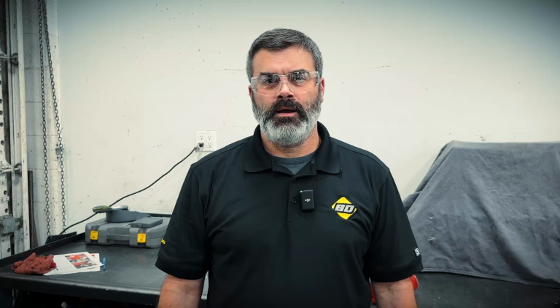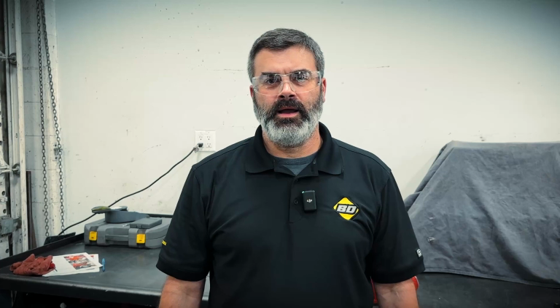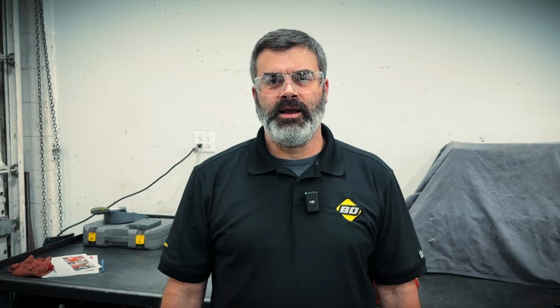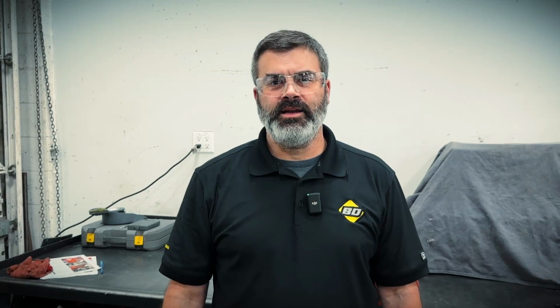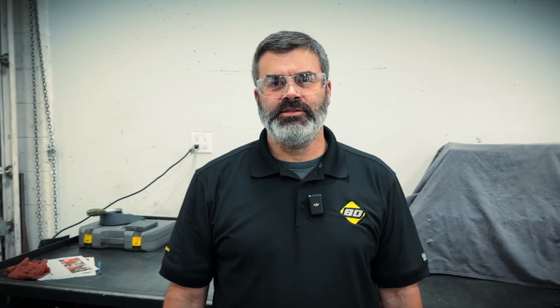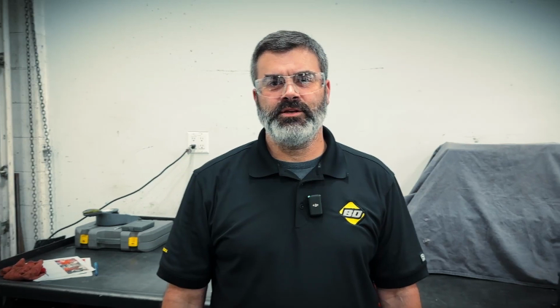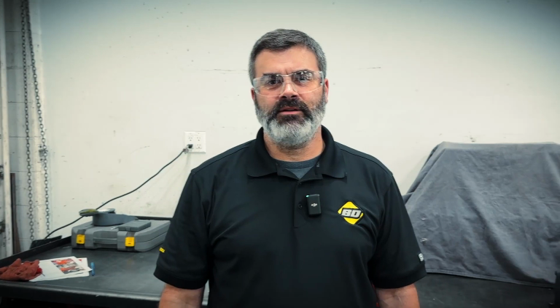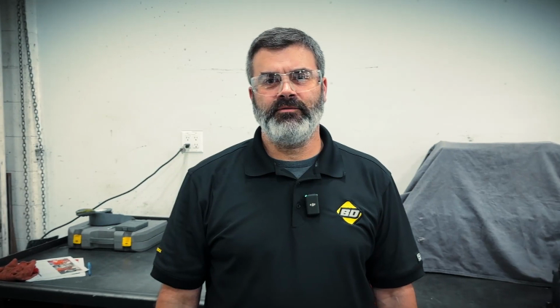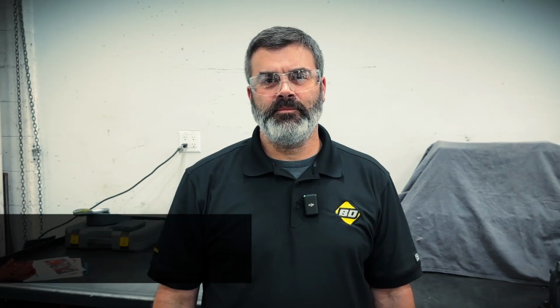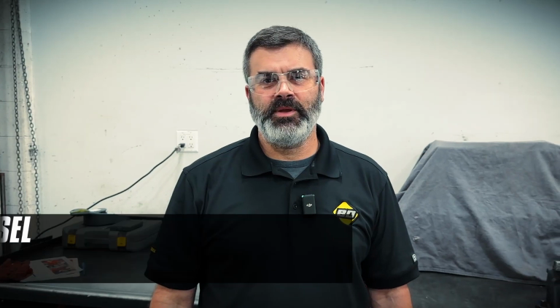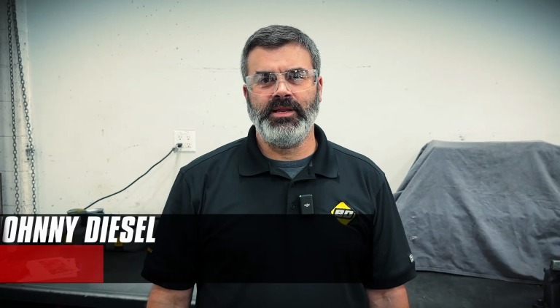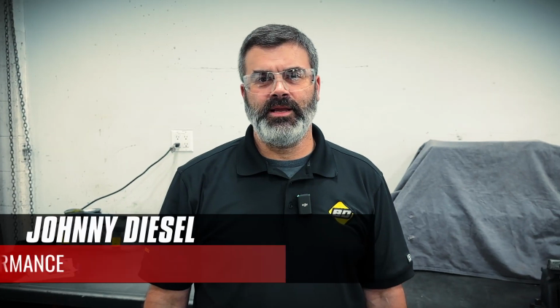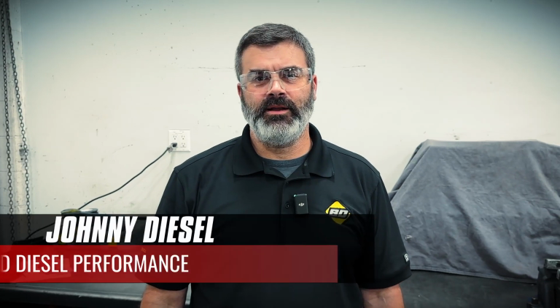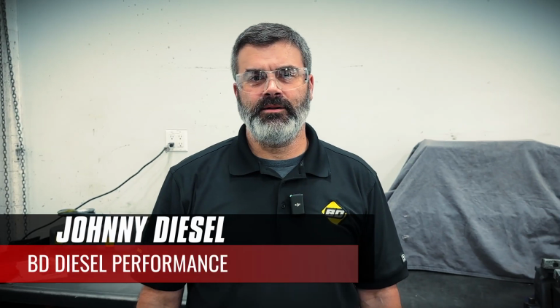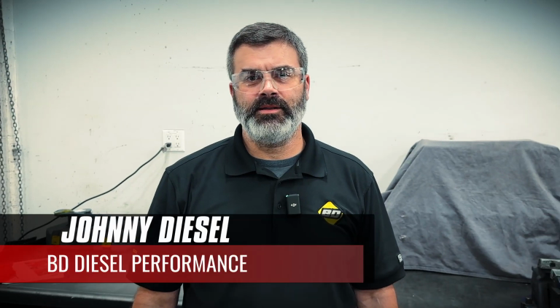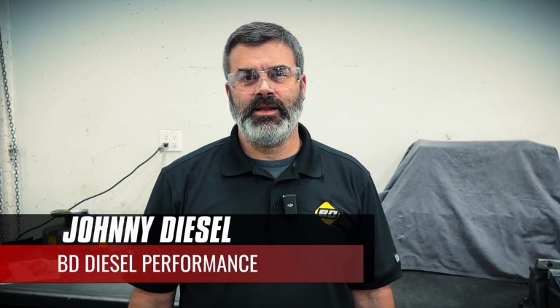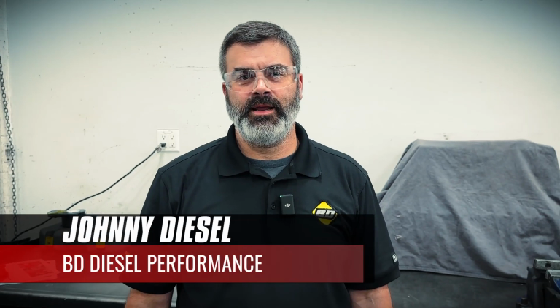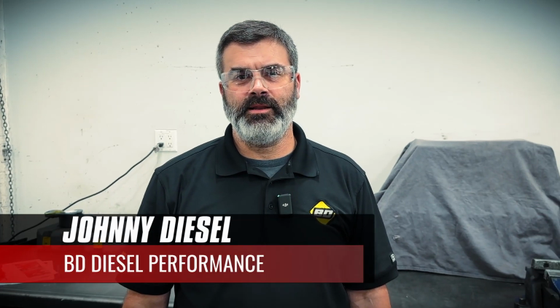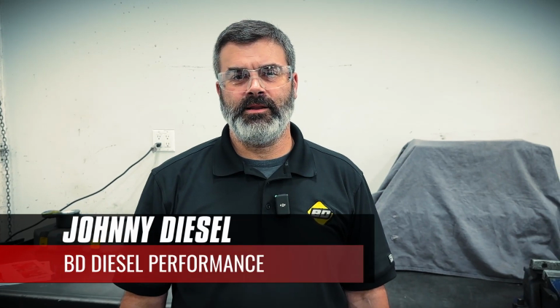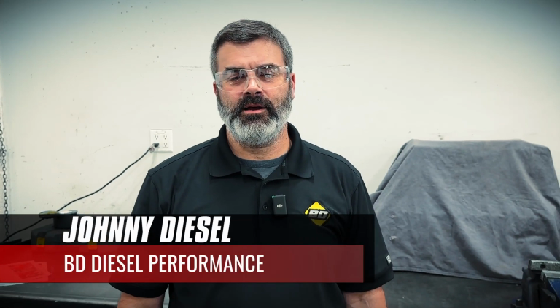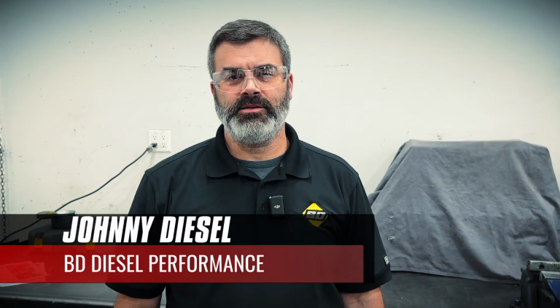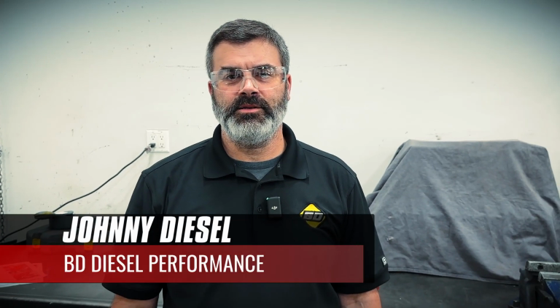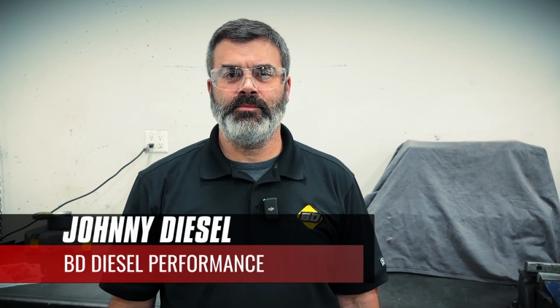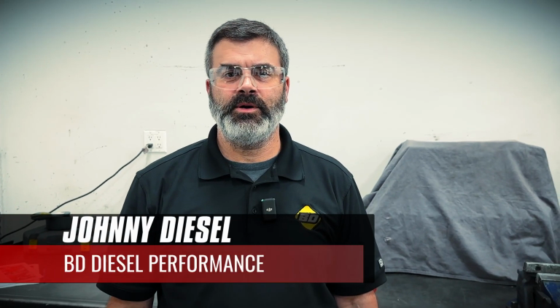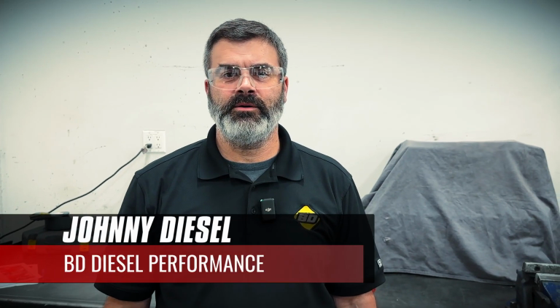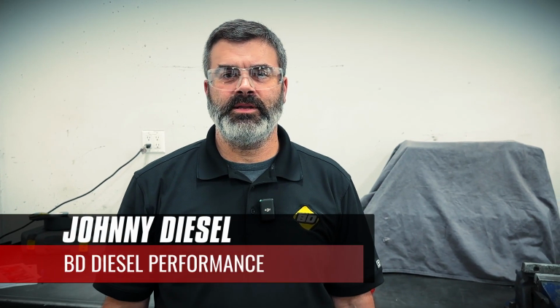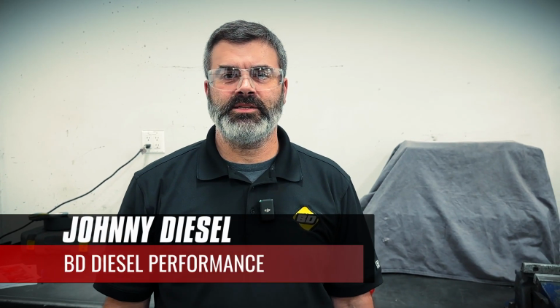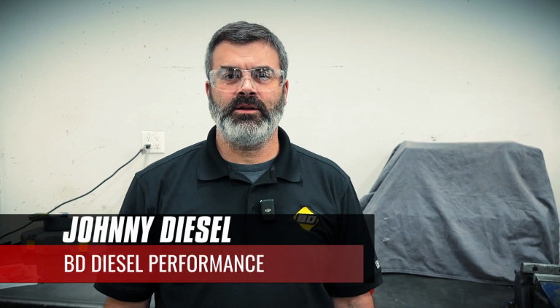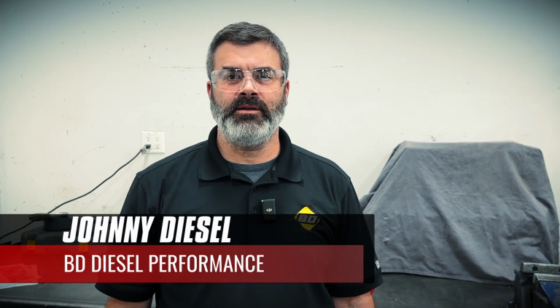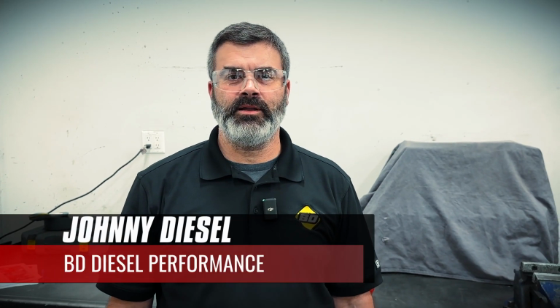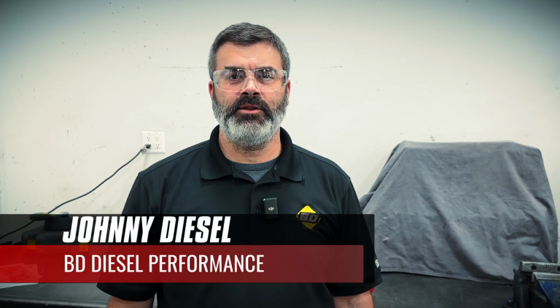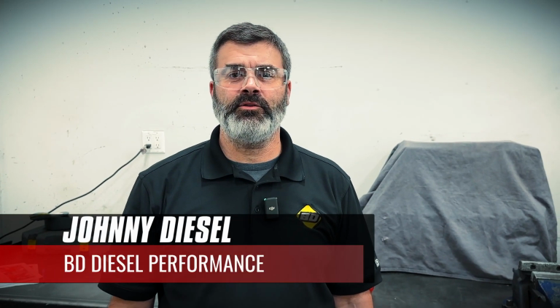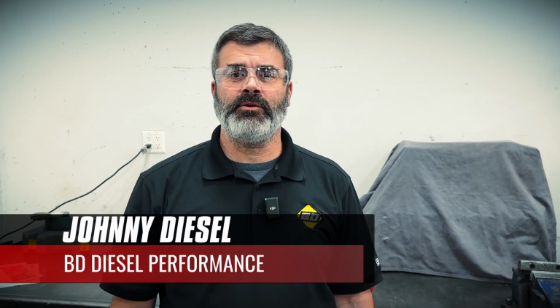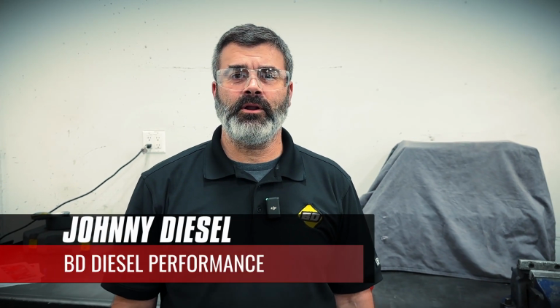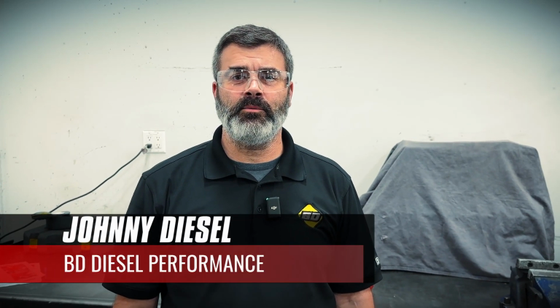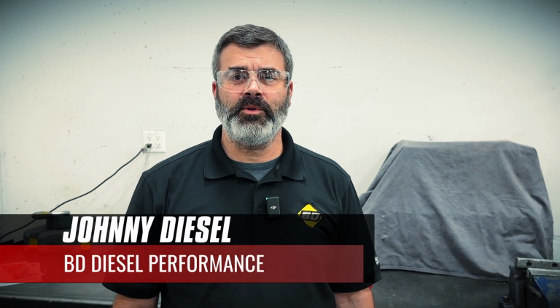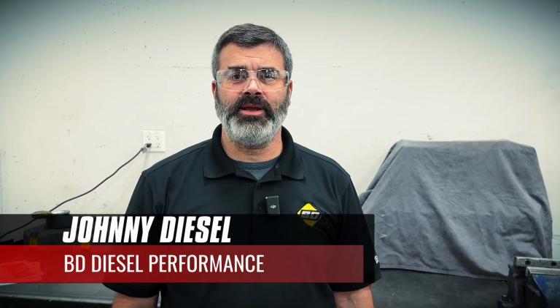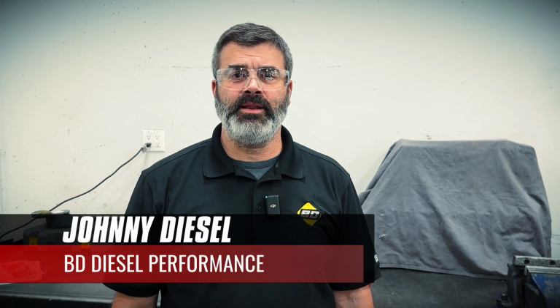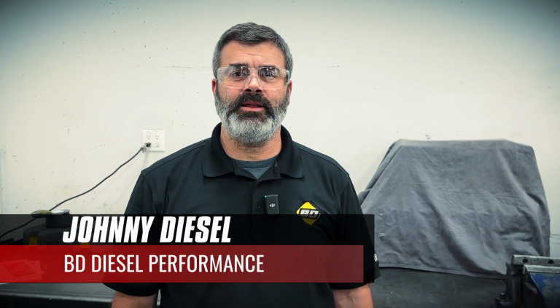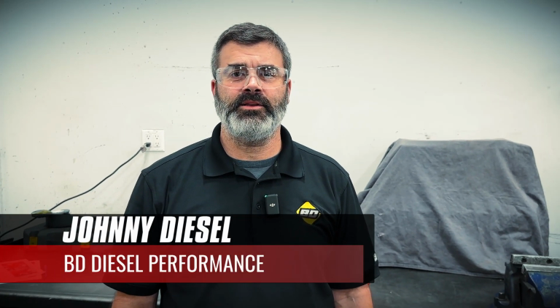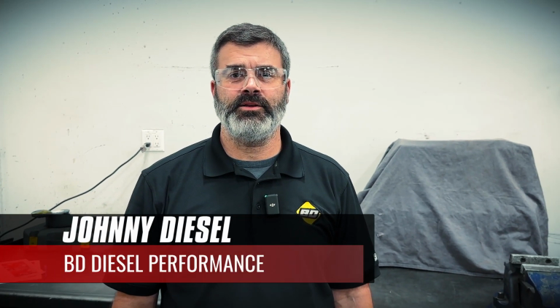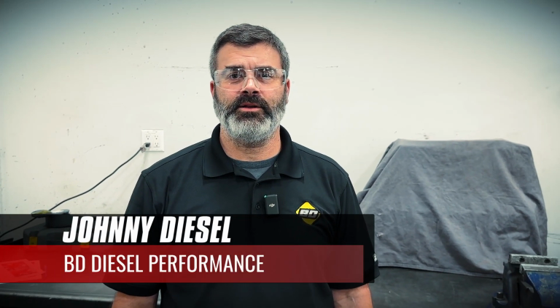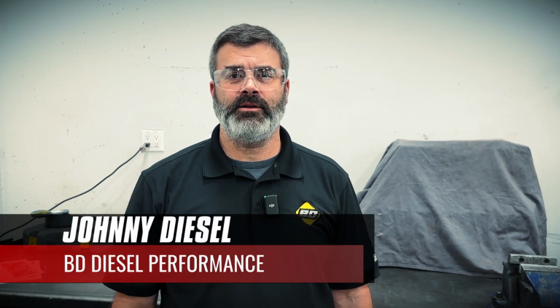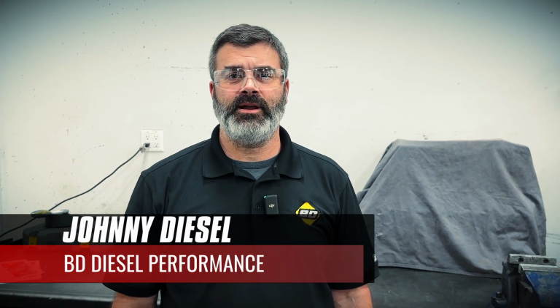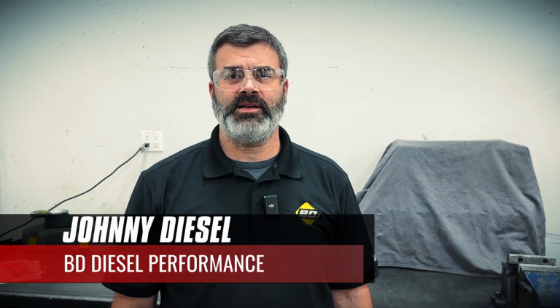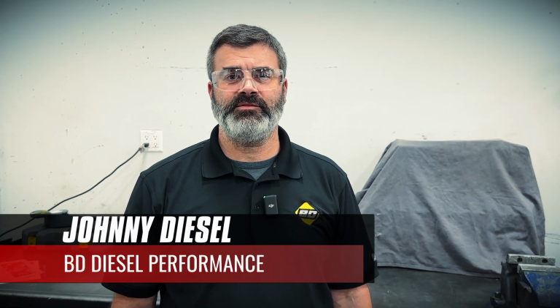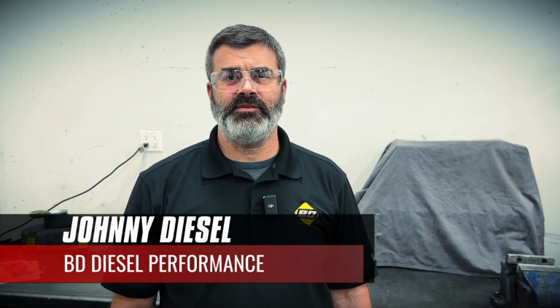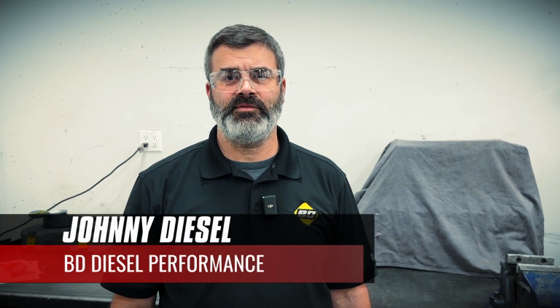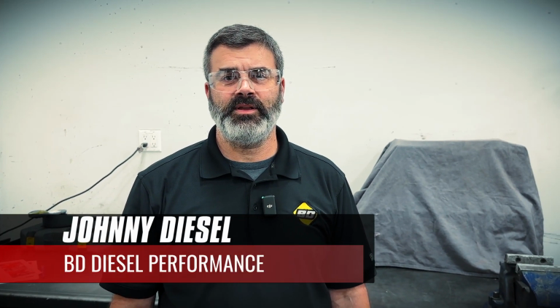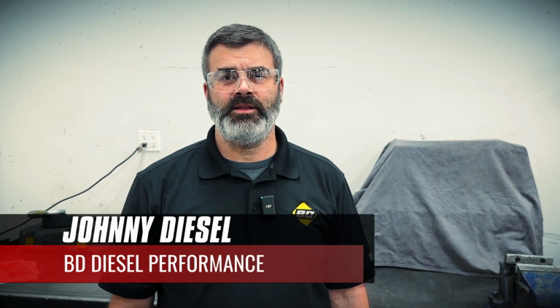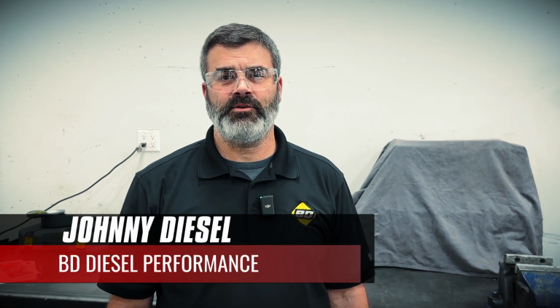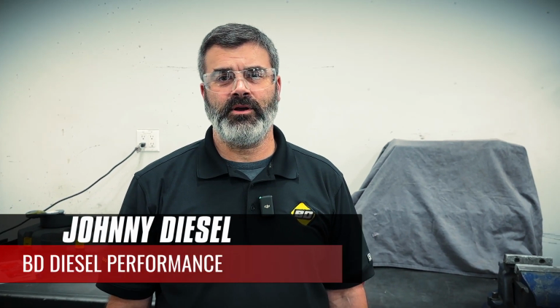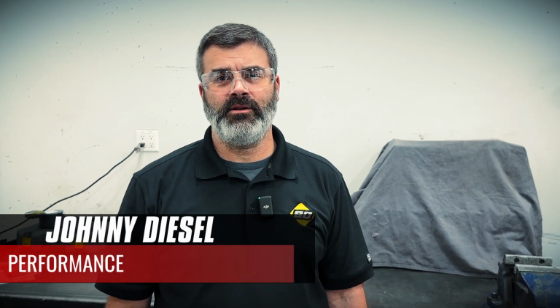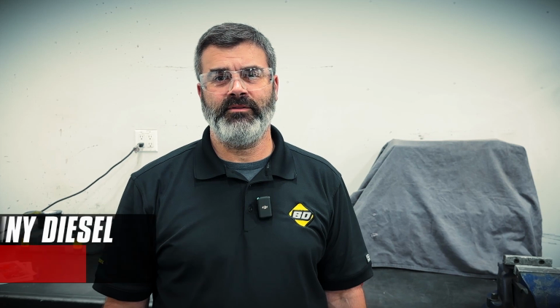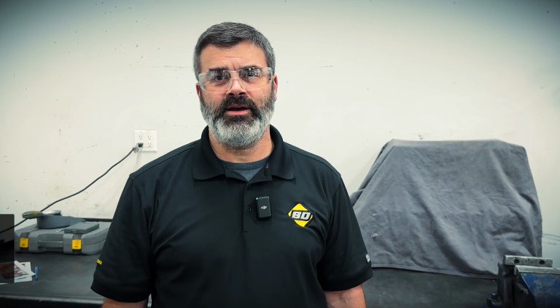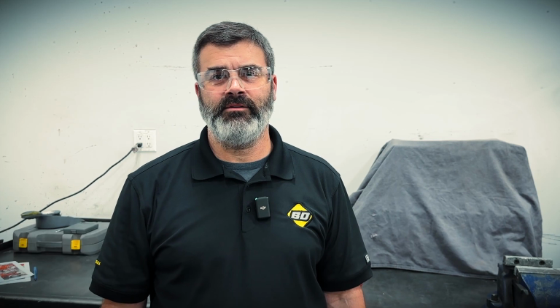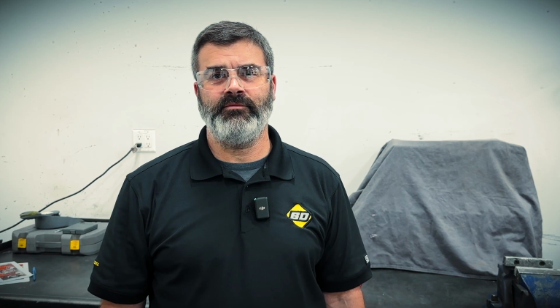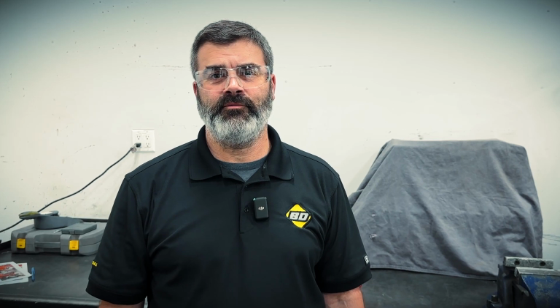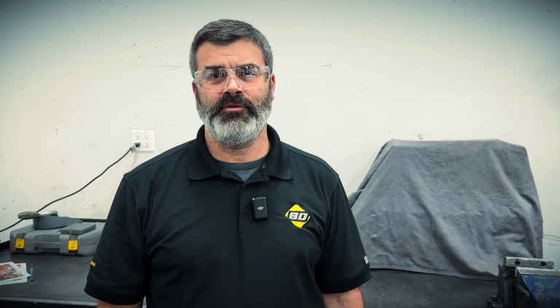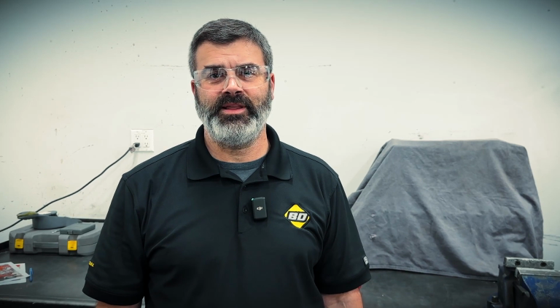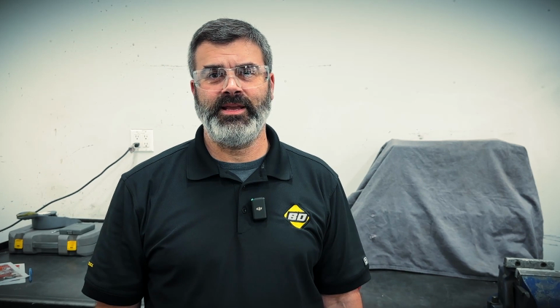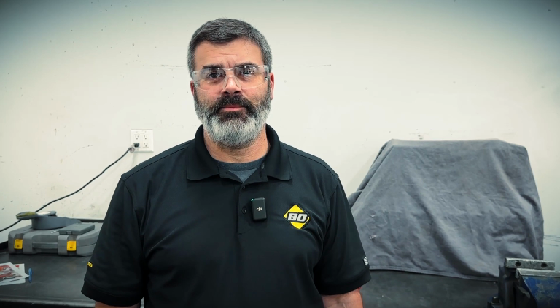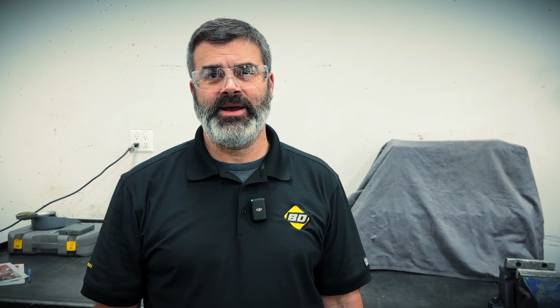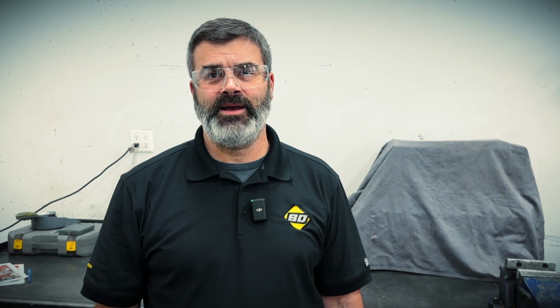Hi guys, John from BD here today to talk to you about installing a new throttle plate into your X15 throttle valve for the E-Pass.